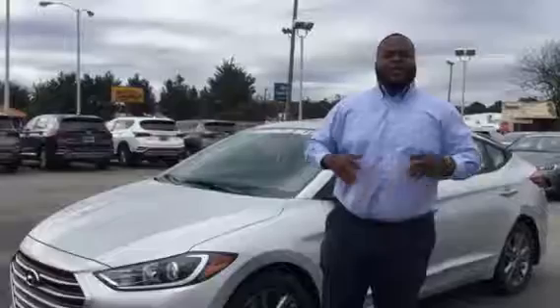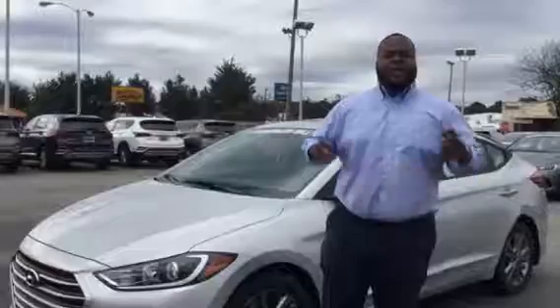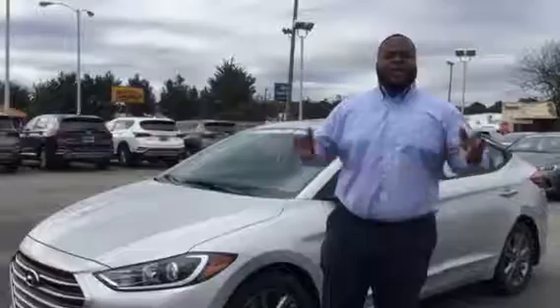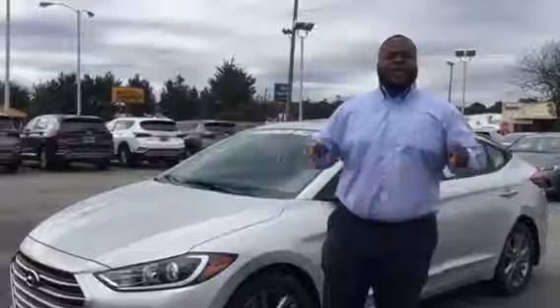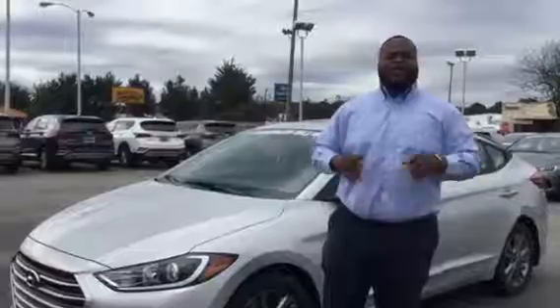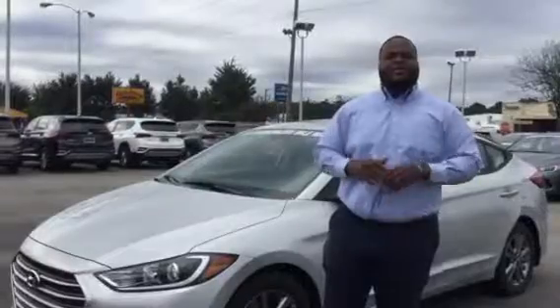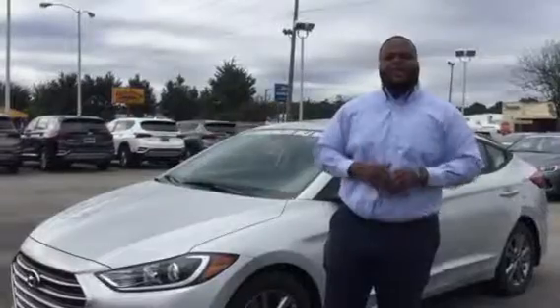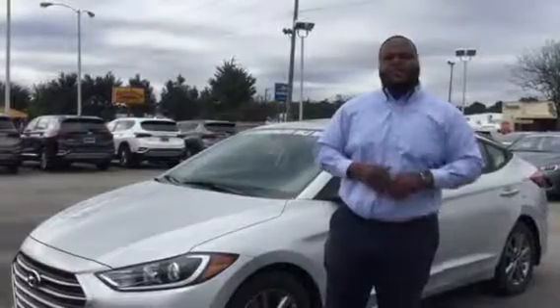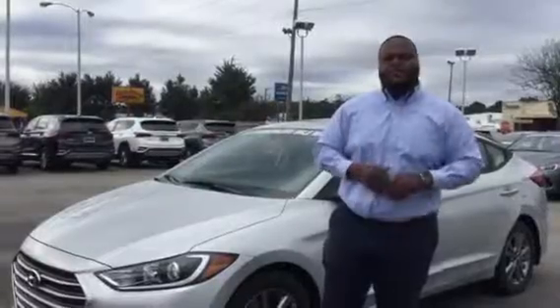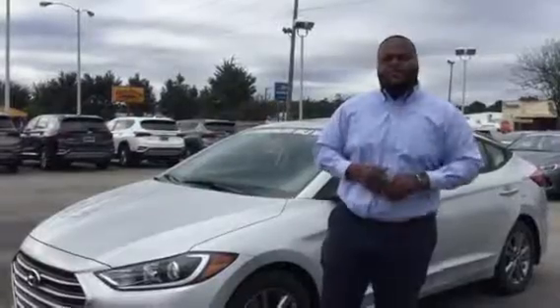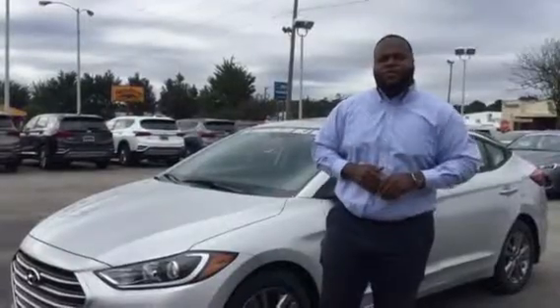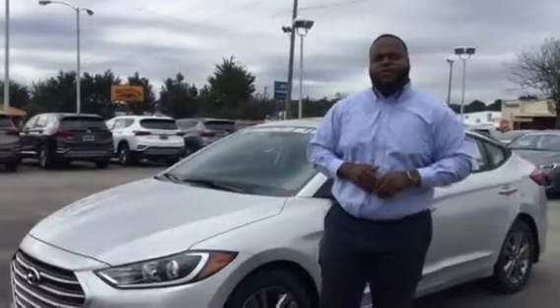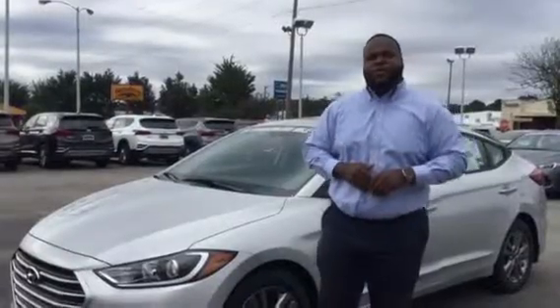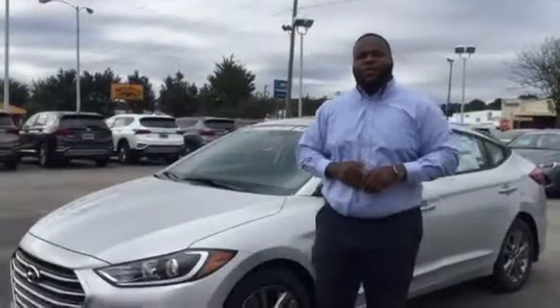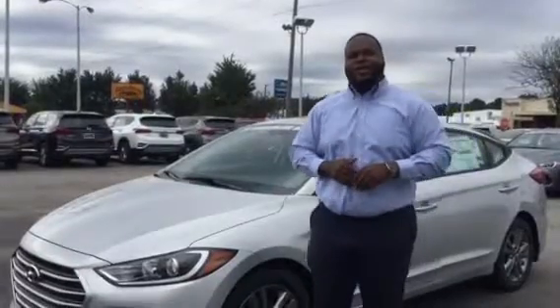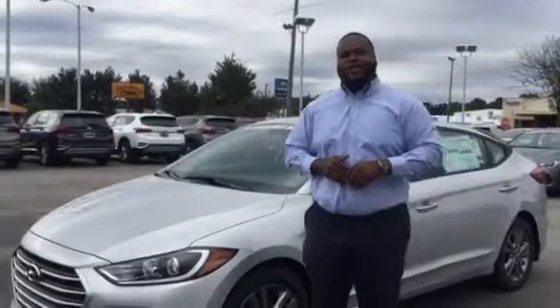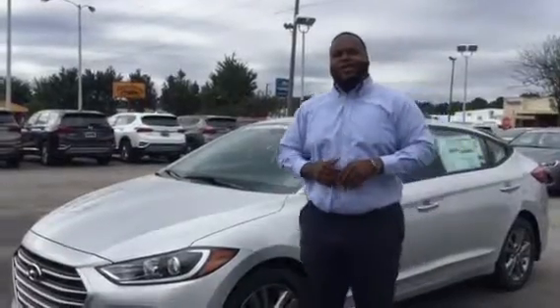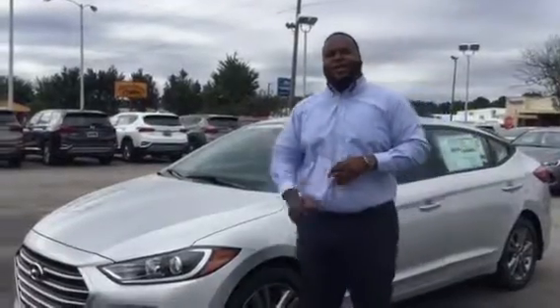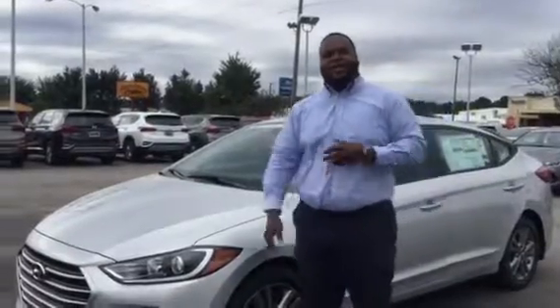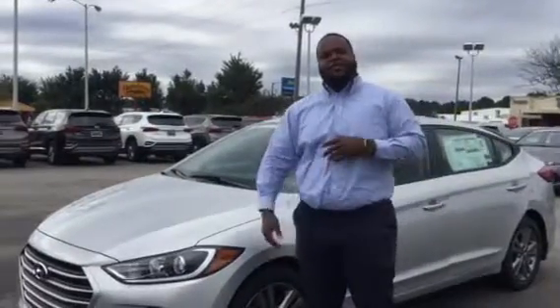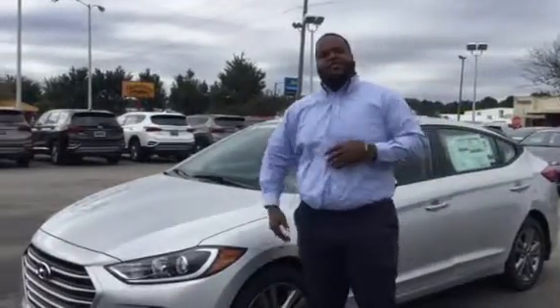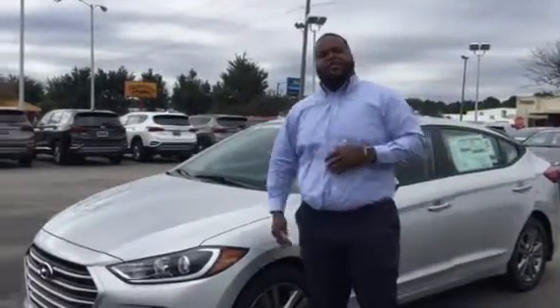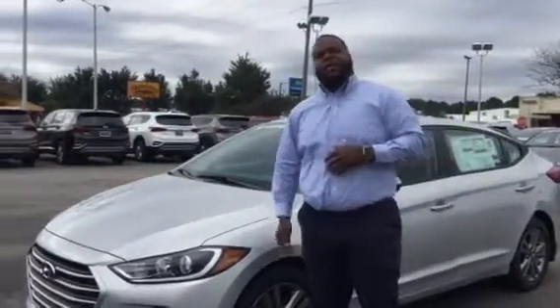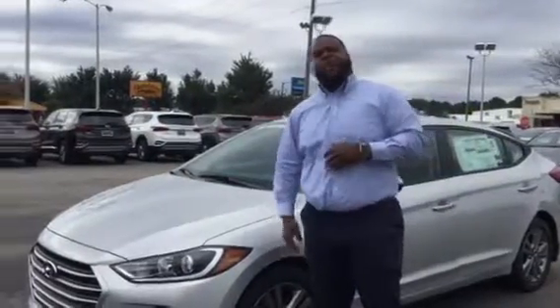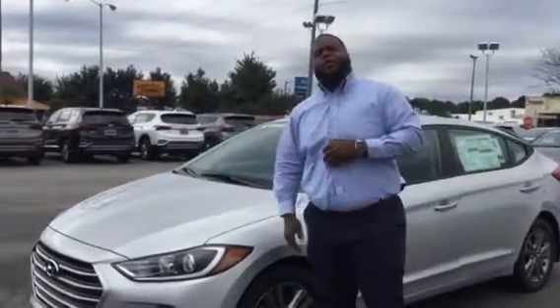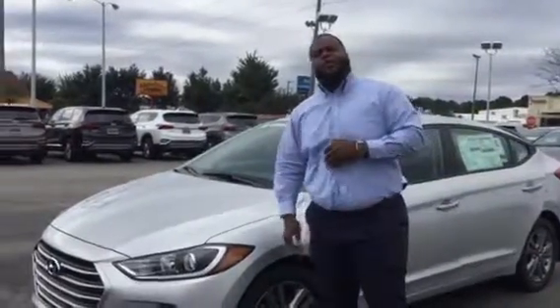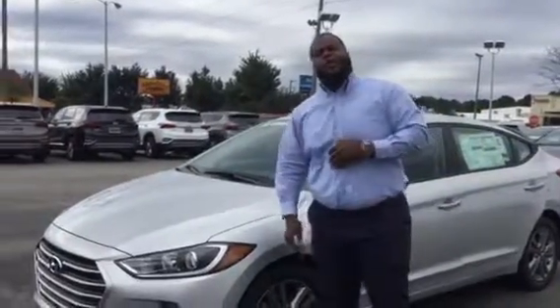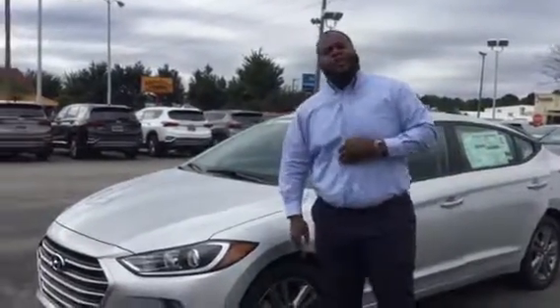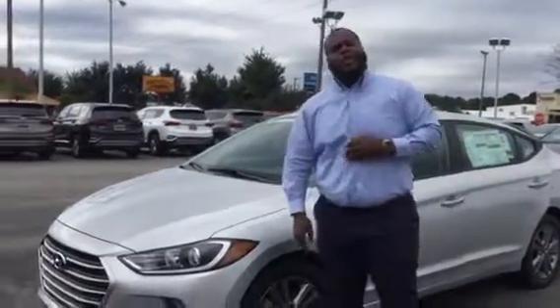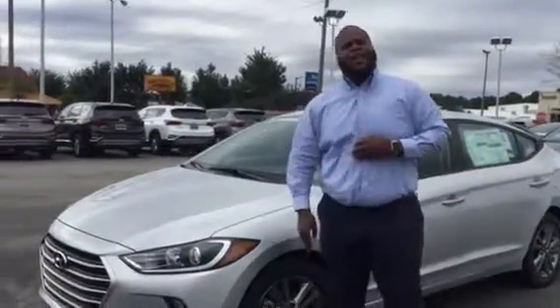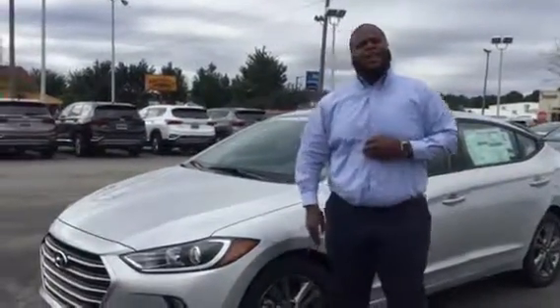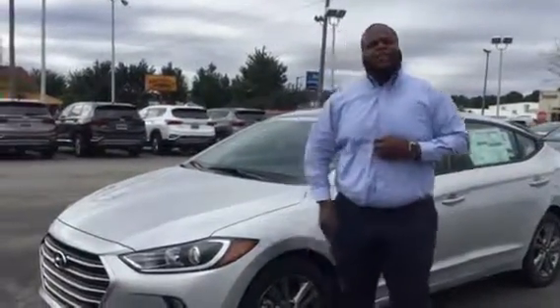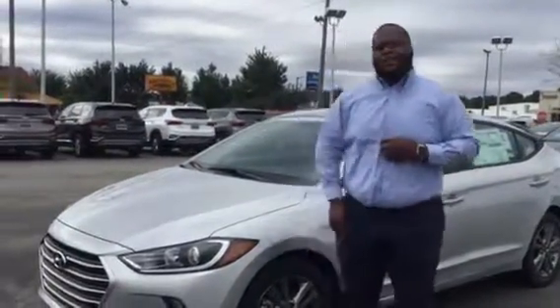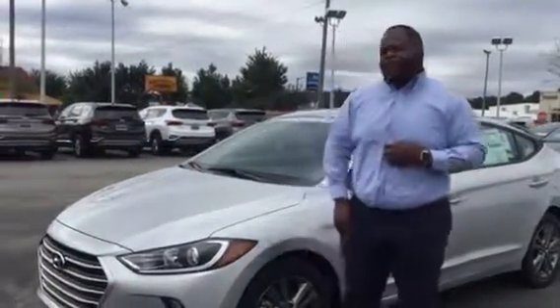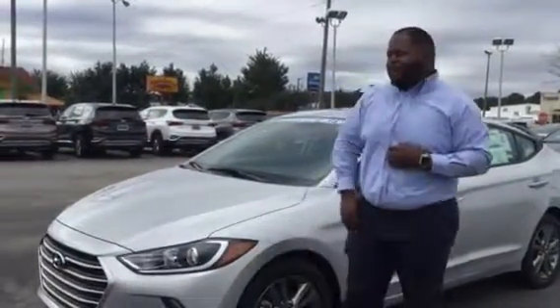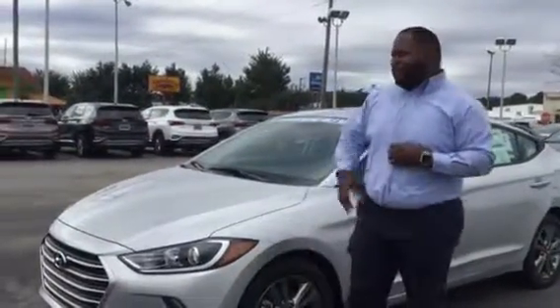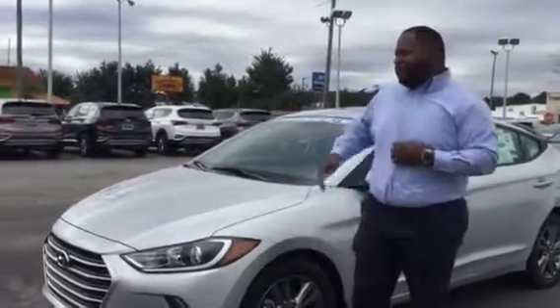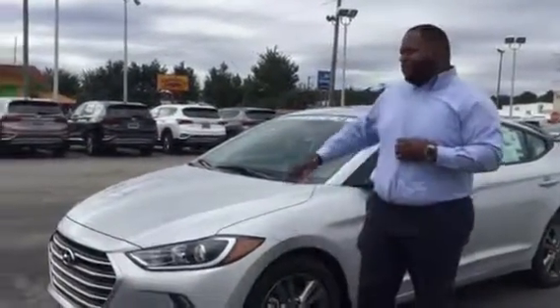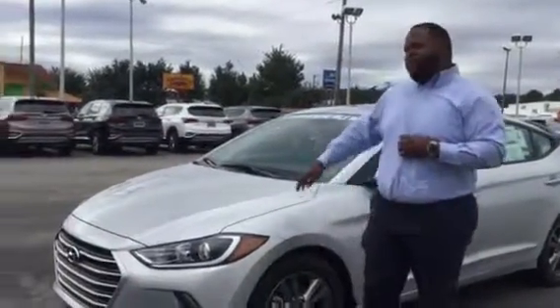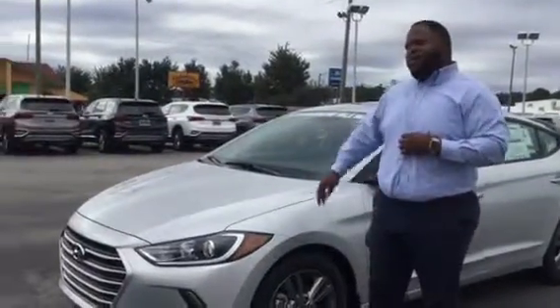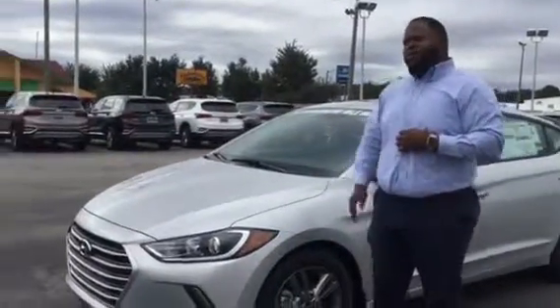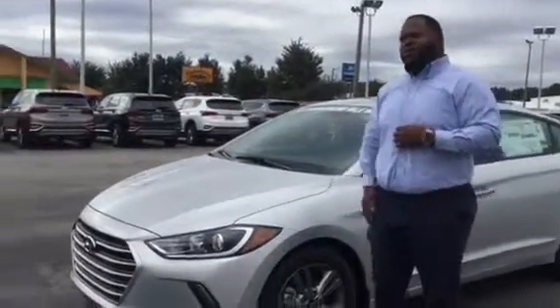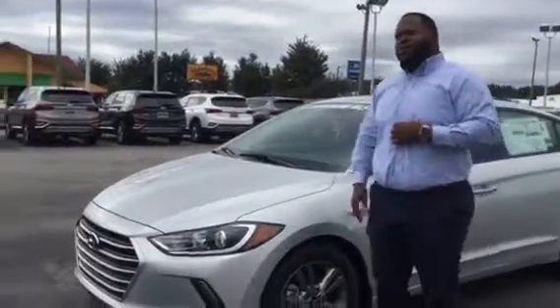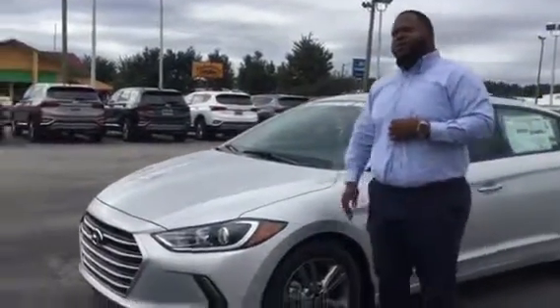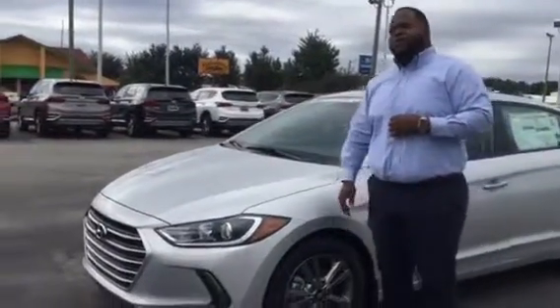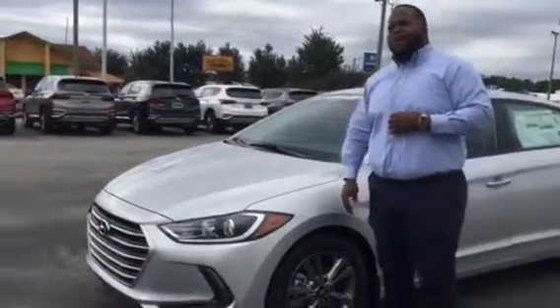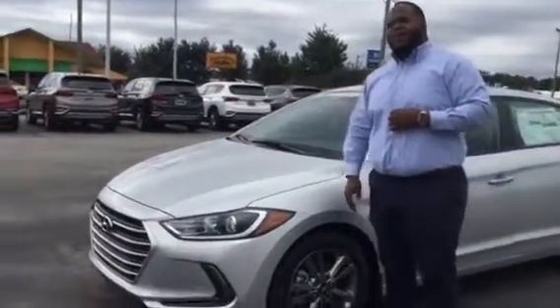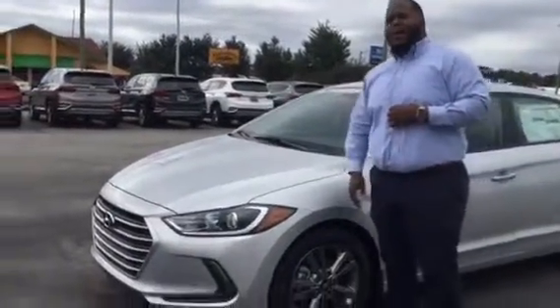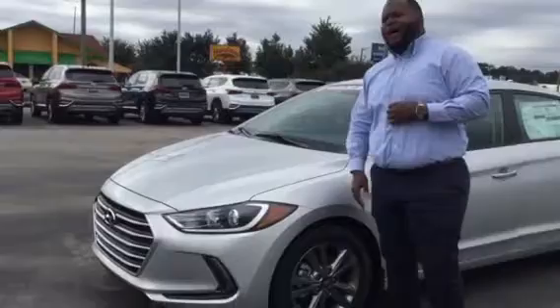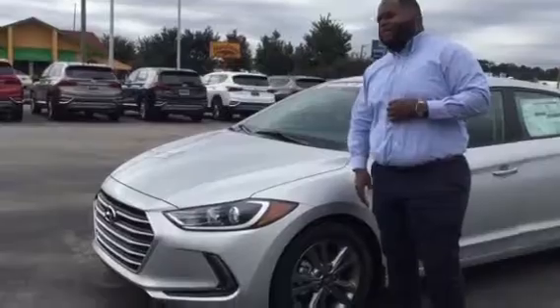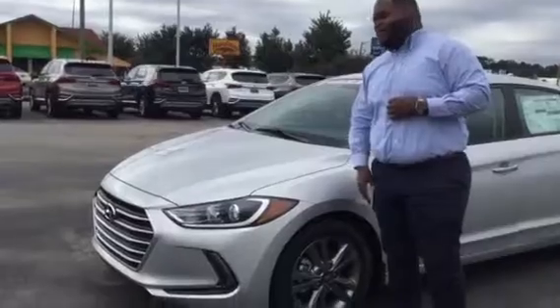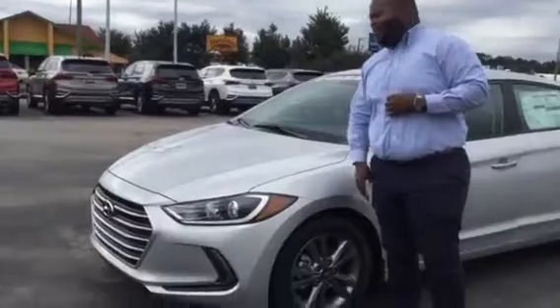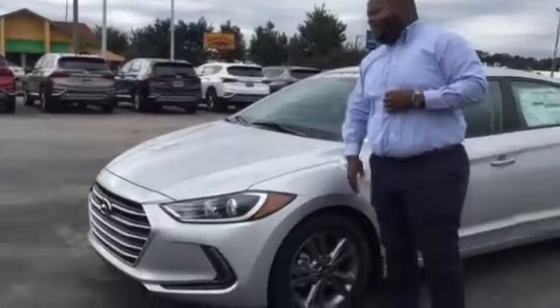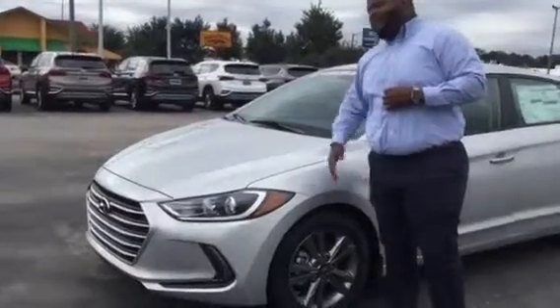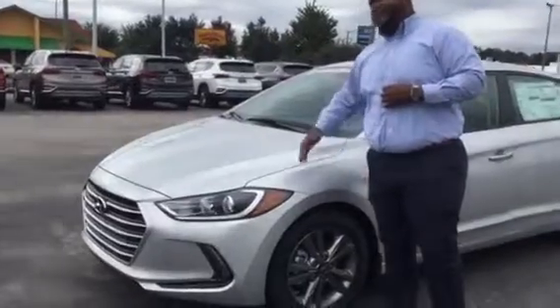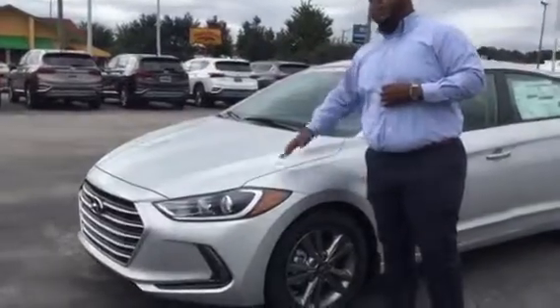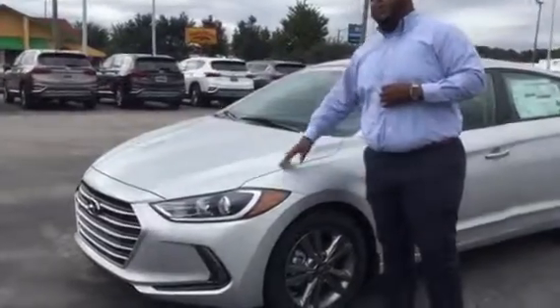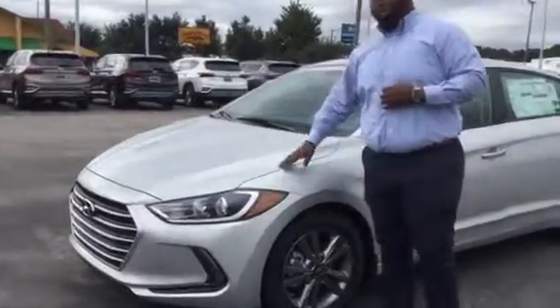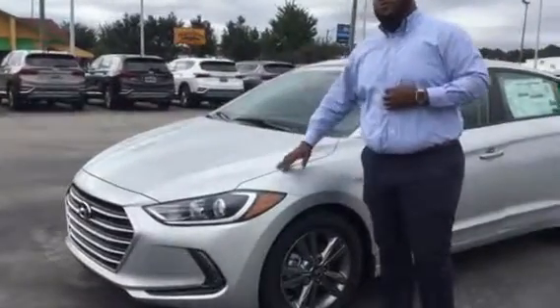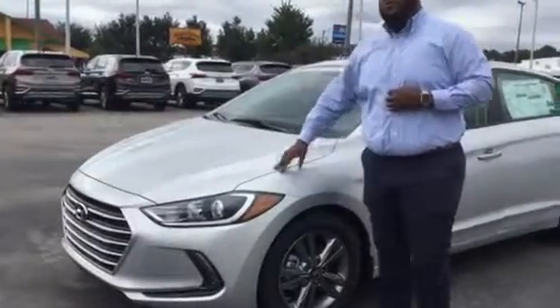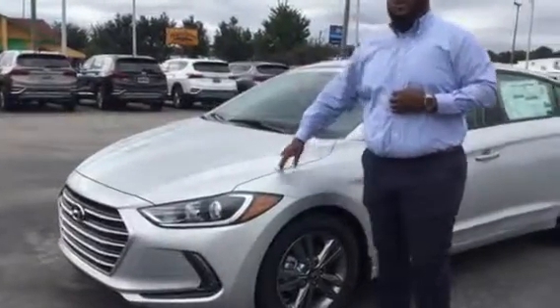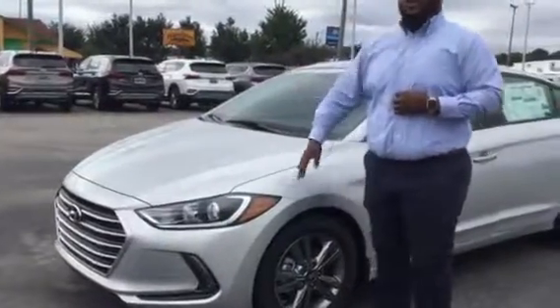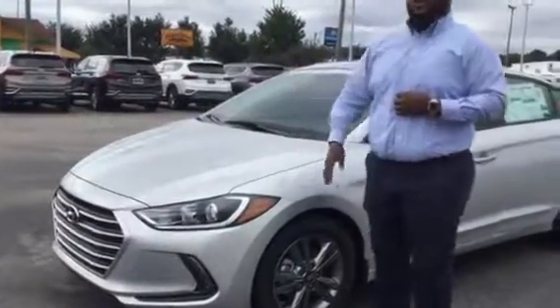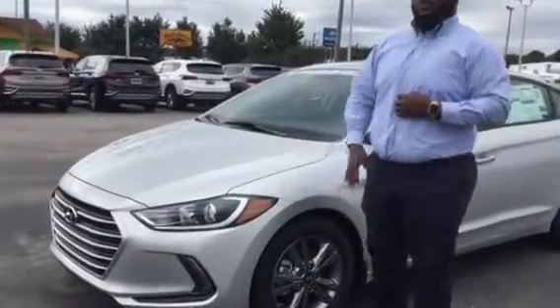Hey, Xavier here from Tamron Hyundai. Thank you for your inquiry on the Elantra. I have just the one you requested right behind me. This is a beautiful vehicle.